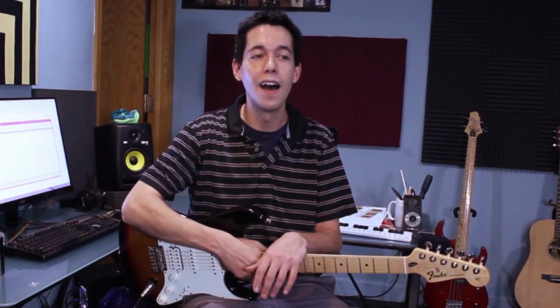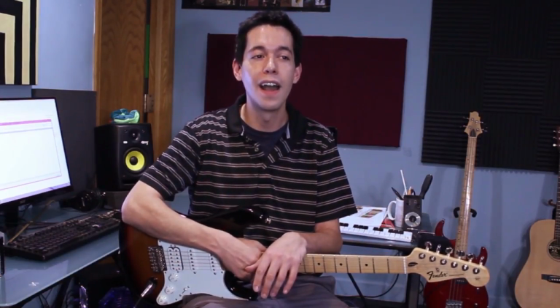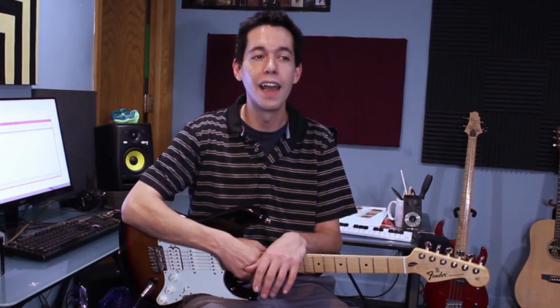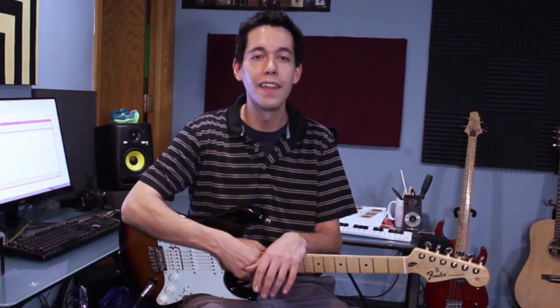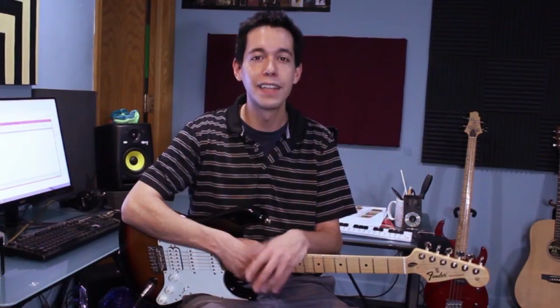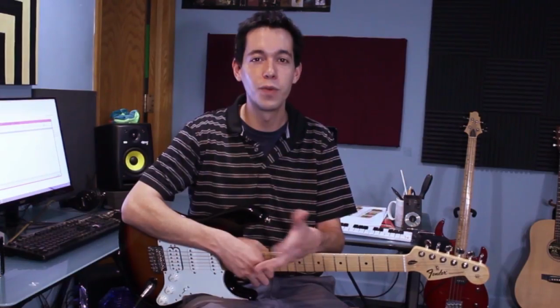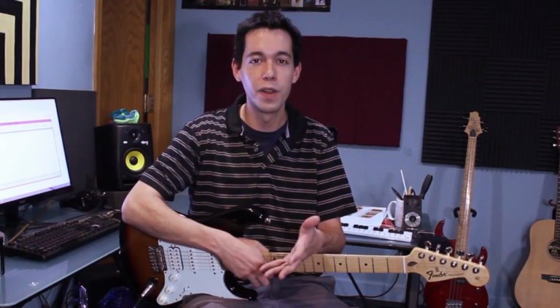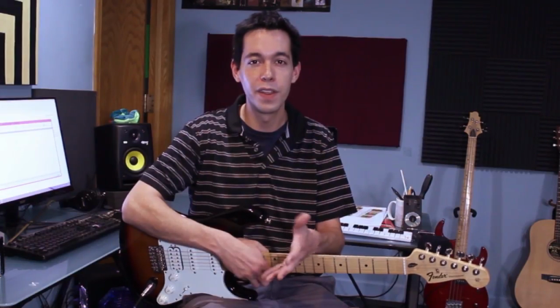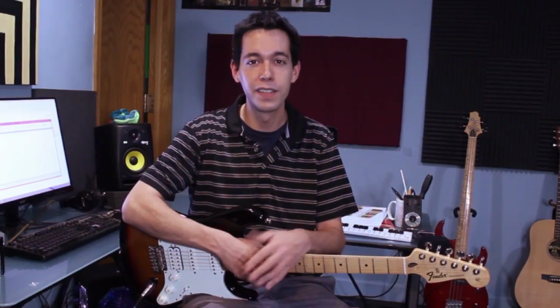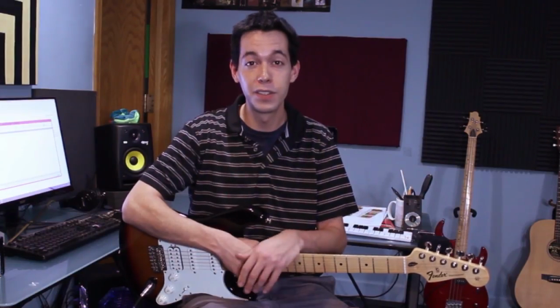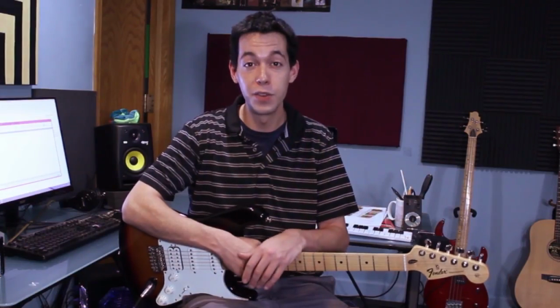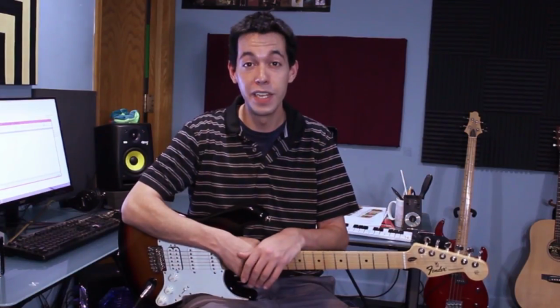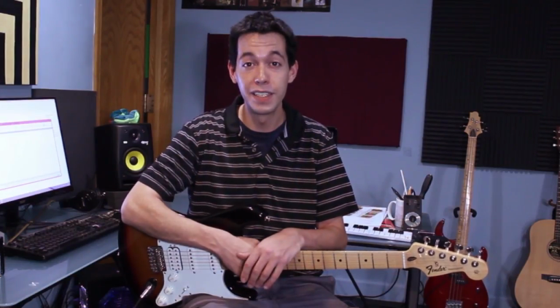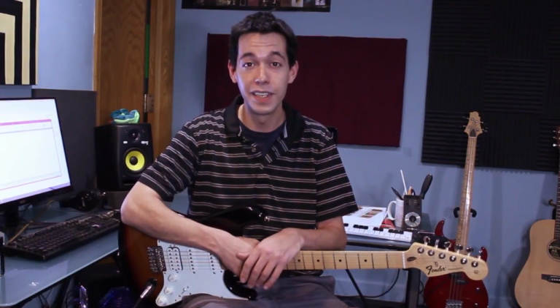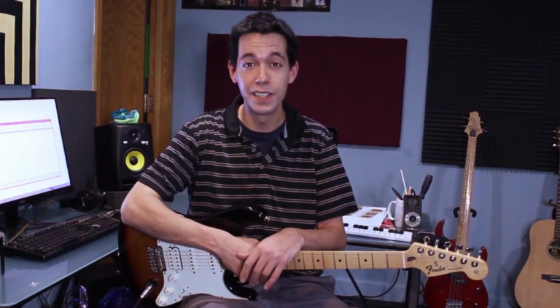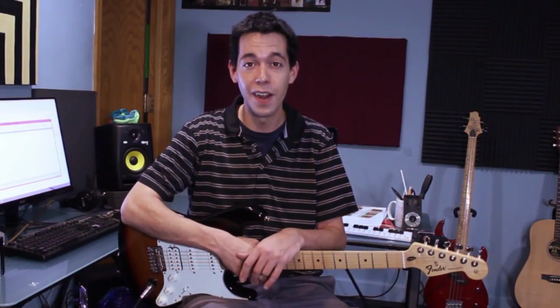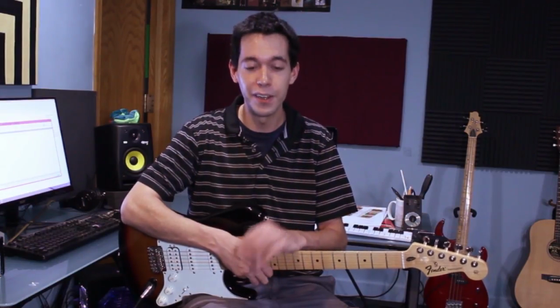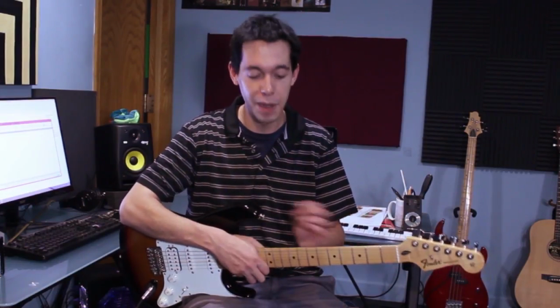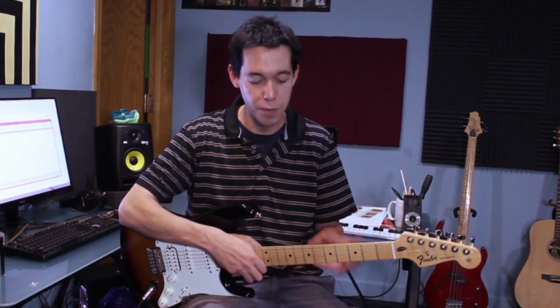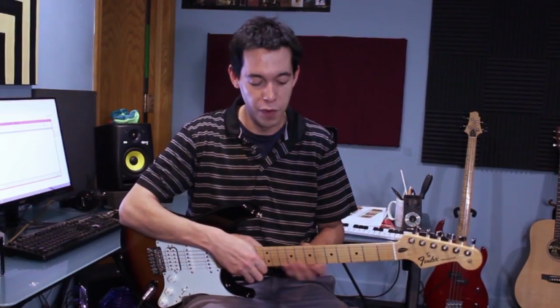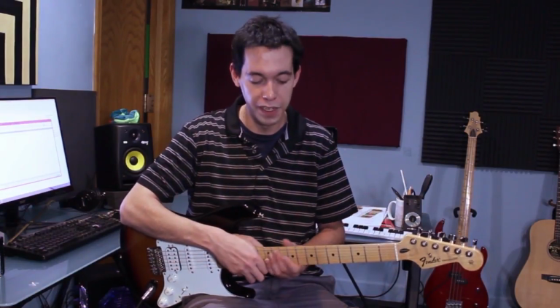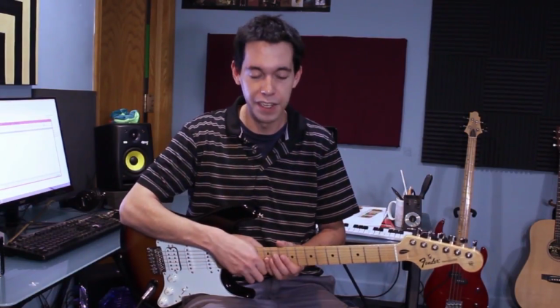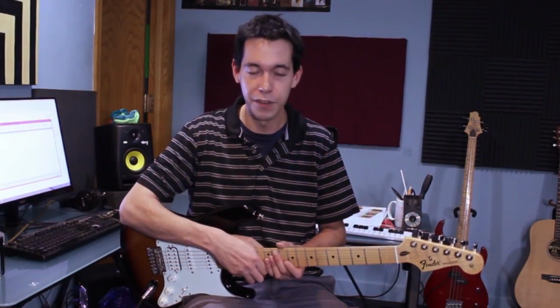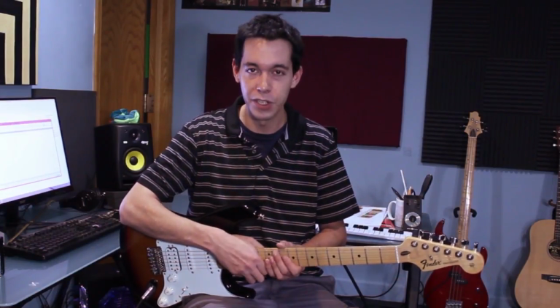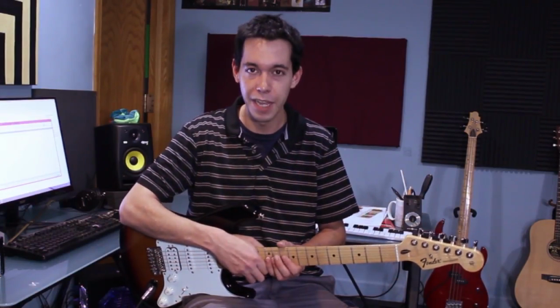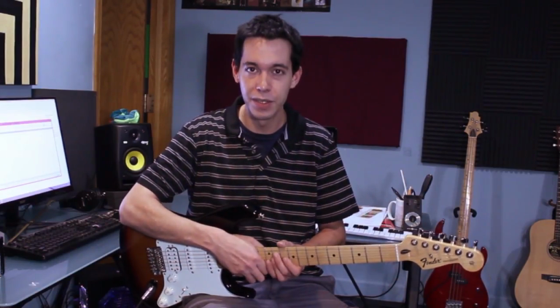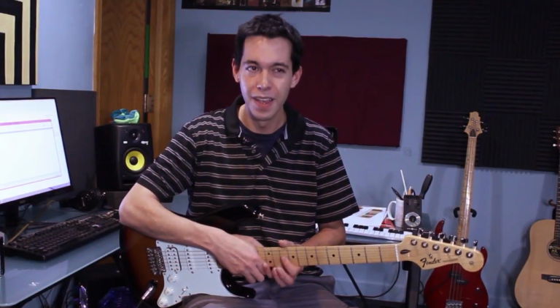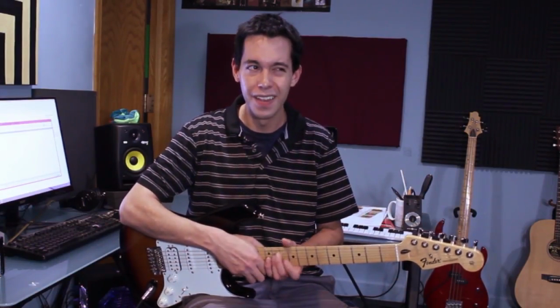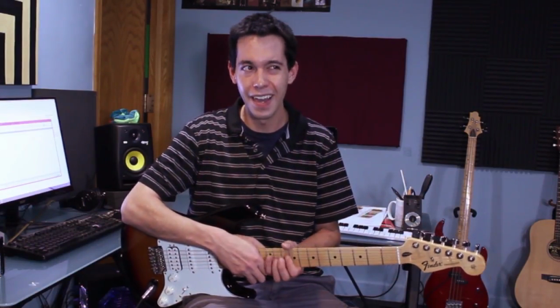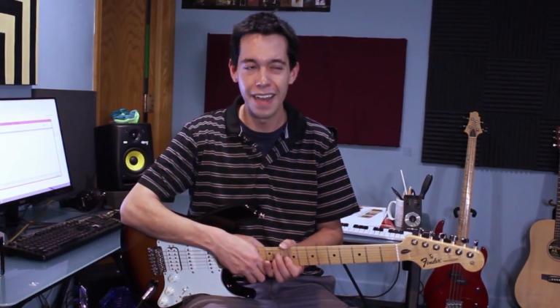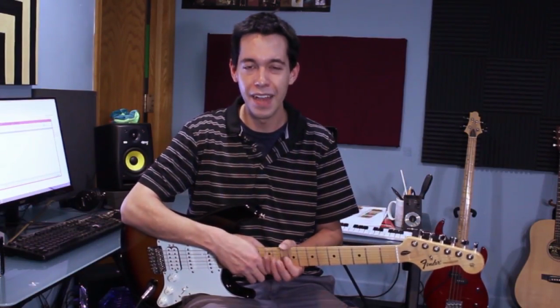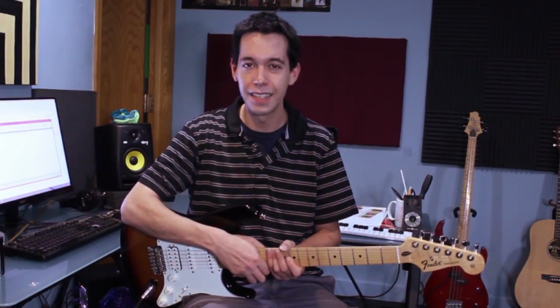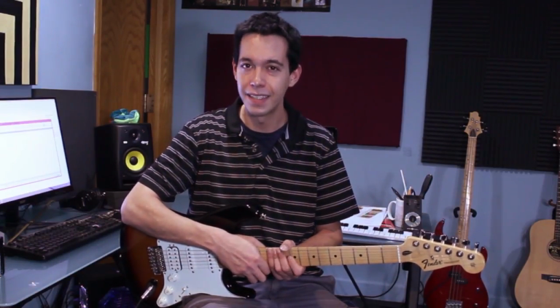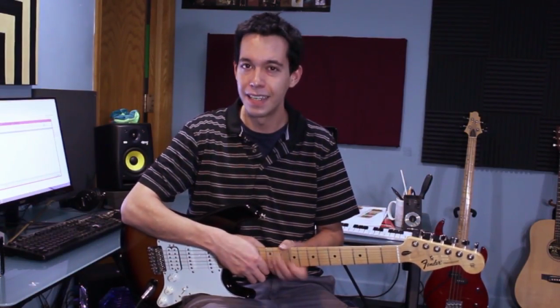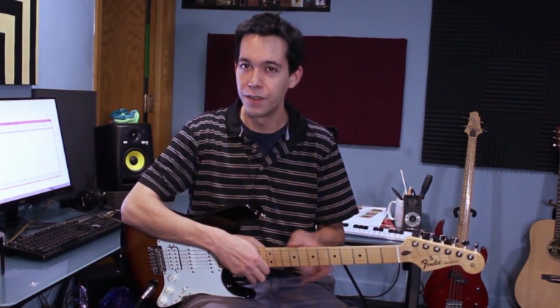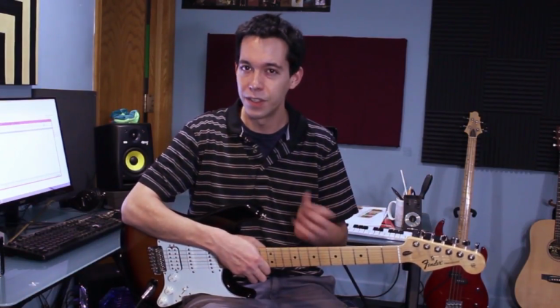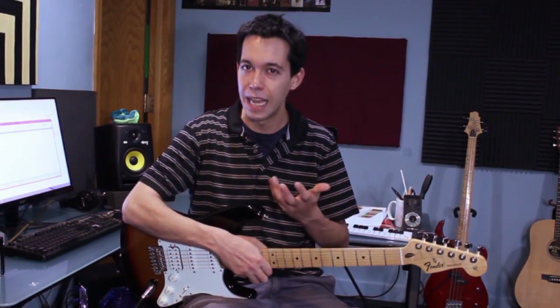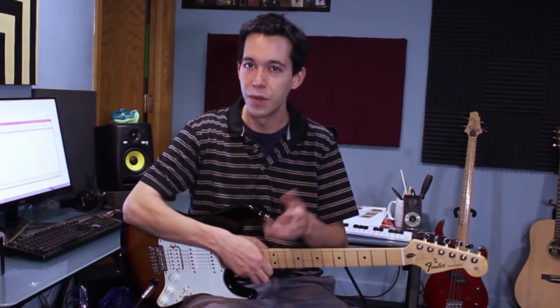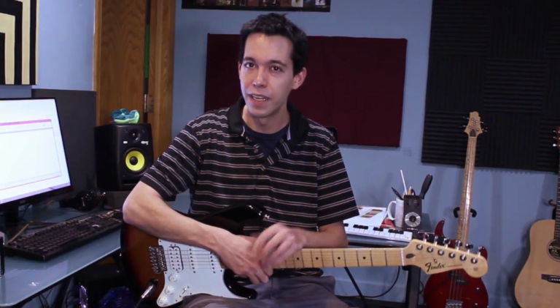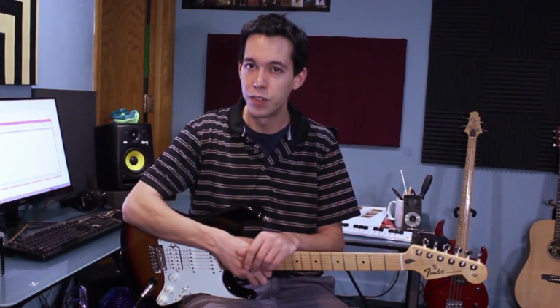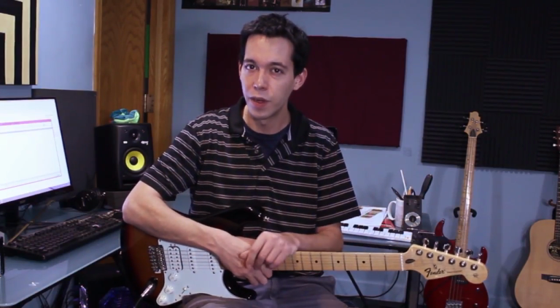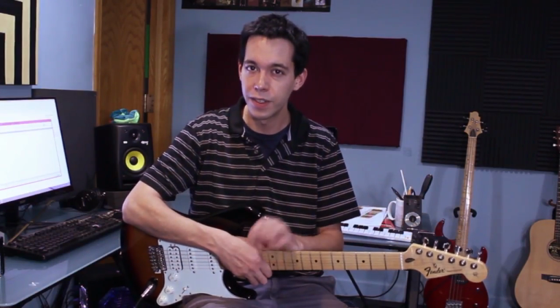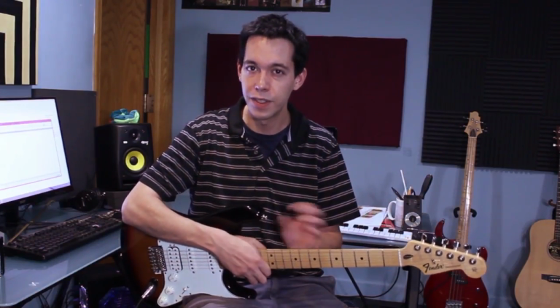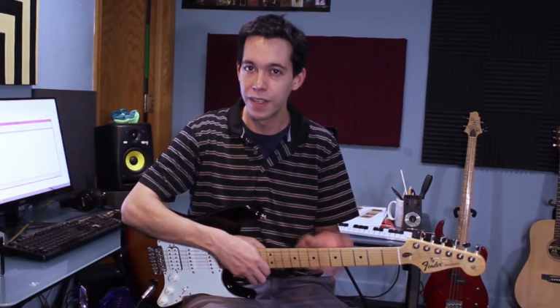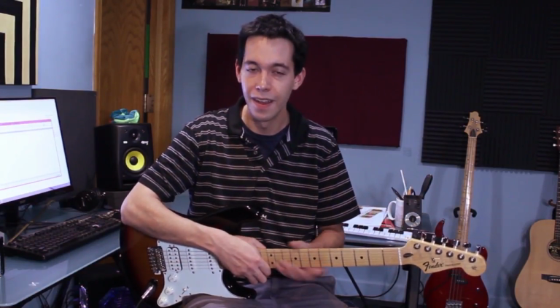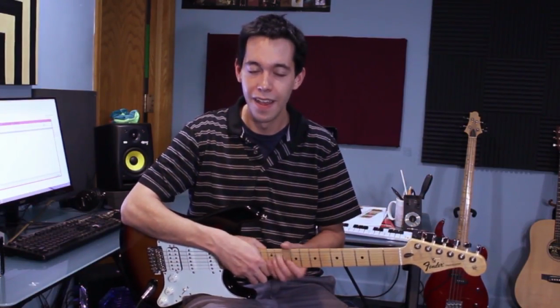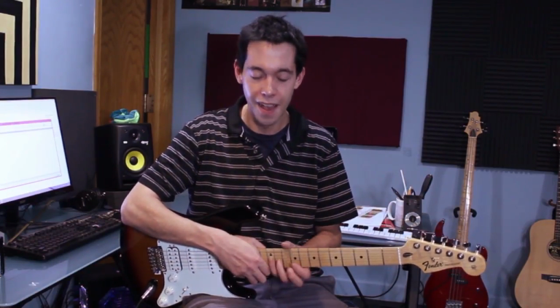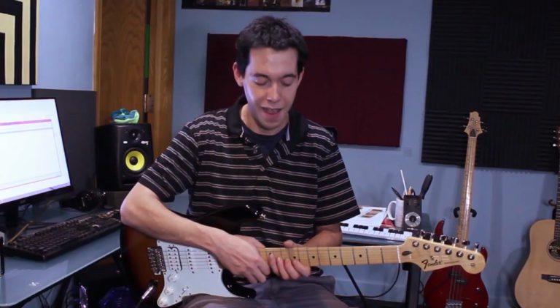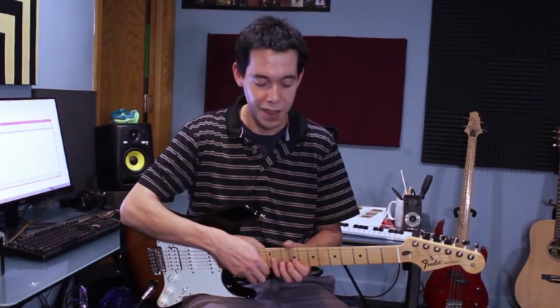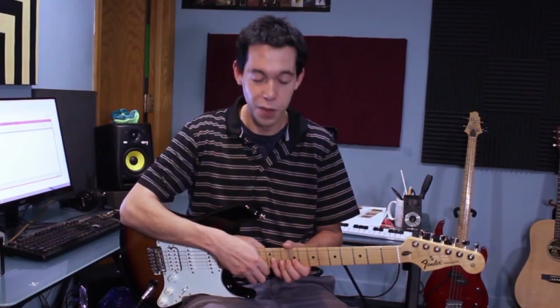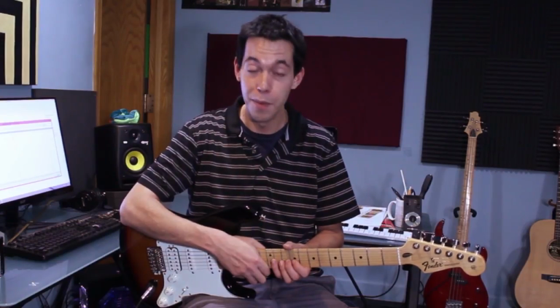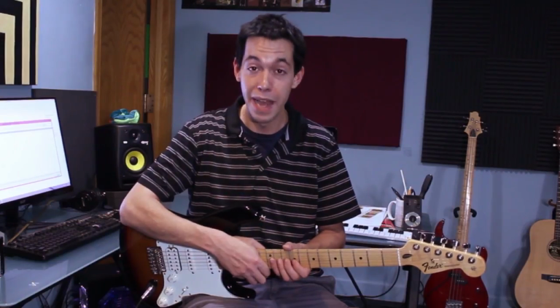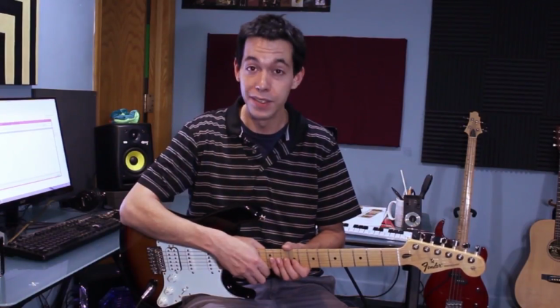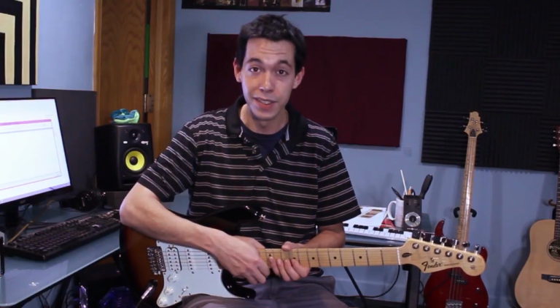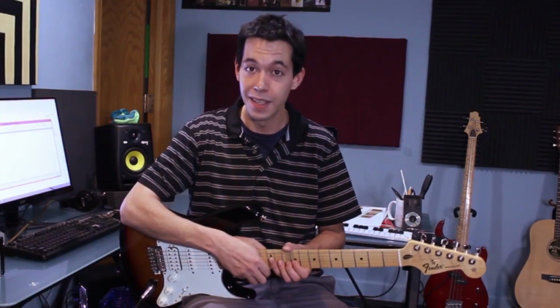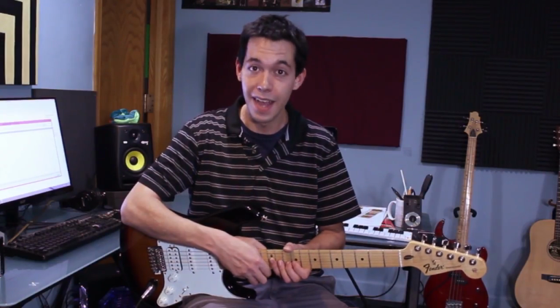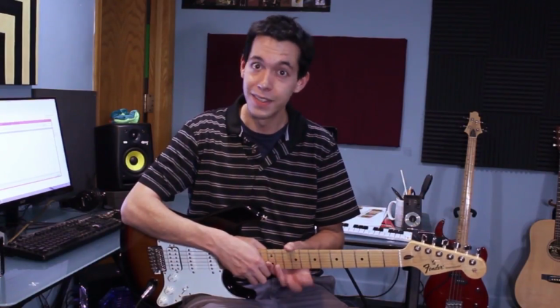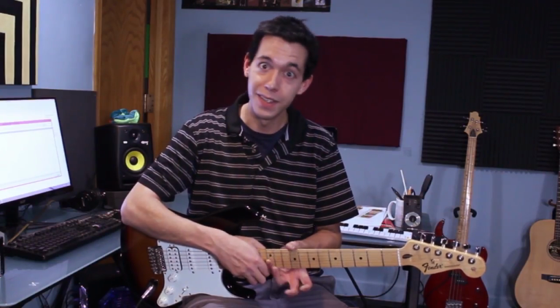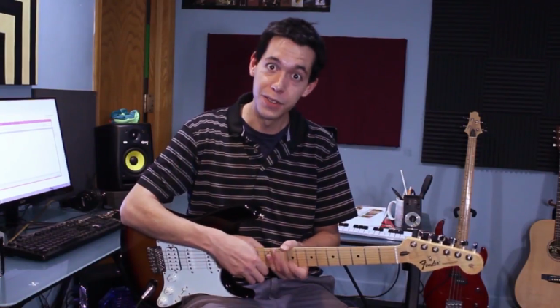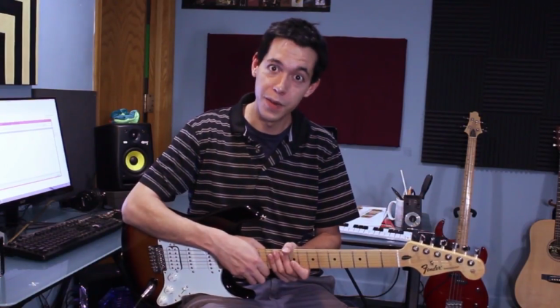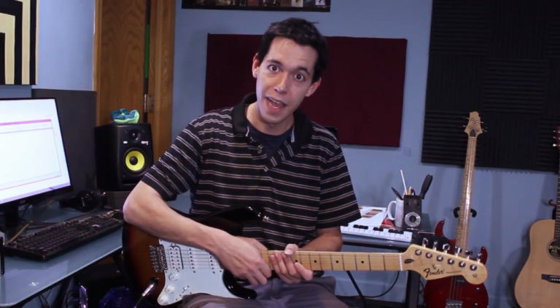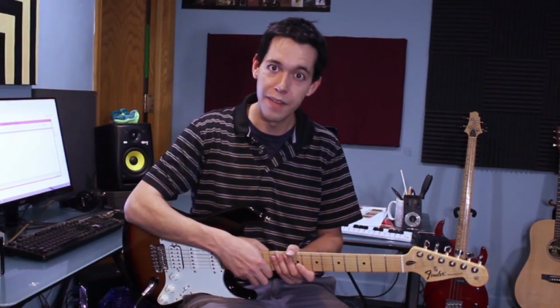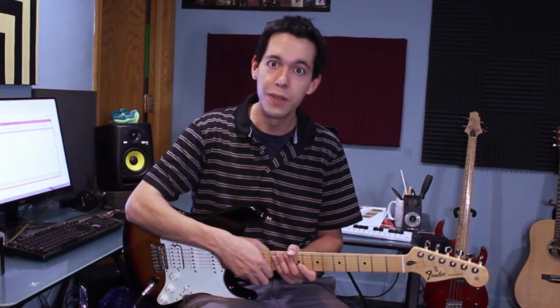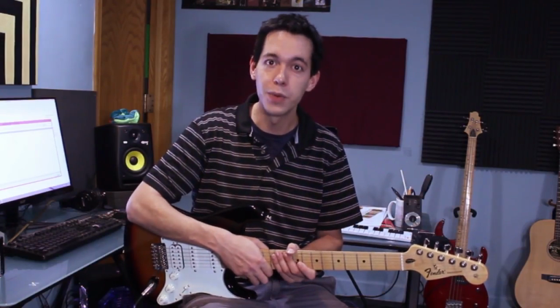It is important to work within a shape to understand what's available to you within that shape, because there are certain pull-off tricks and hammer-on tricks that you just can't do in other shapes. That's one of the things unique to the guitar — by moving into different shapes, you have access to different sounding tricks with bends and slides that you just don't have elsewhere.